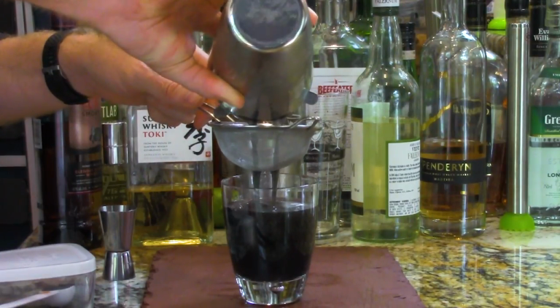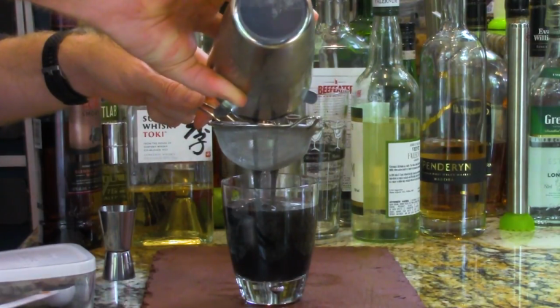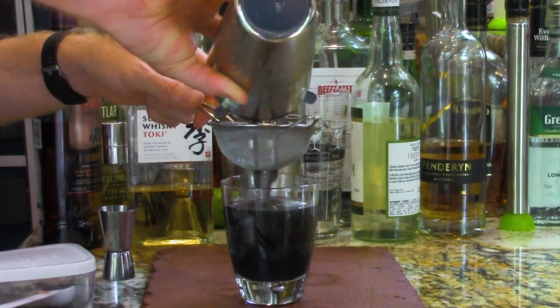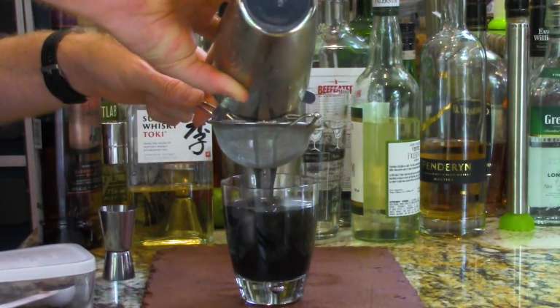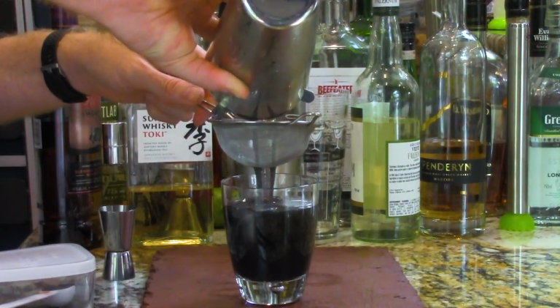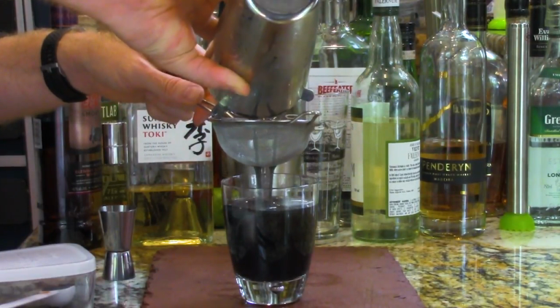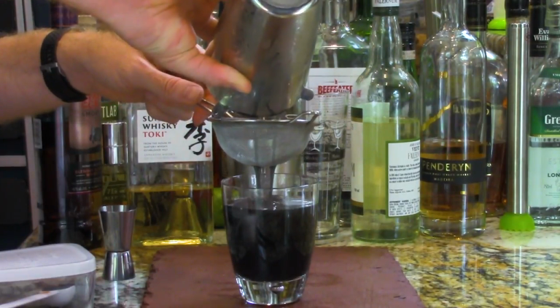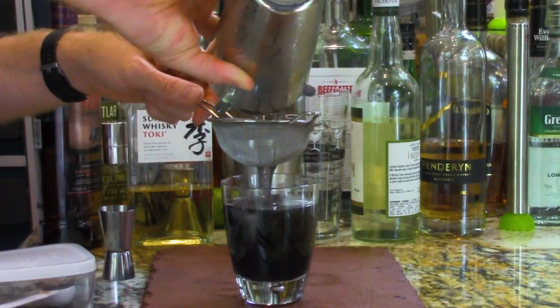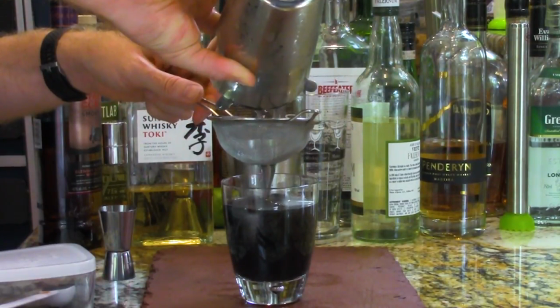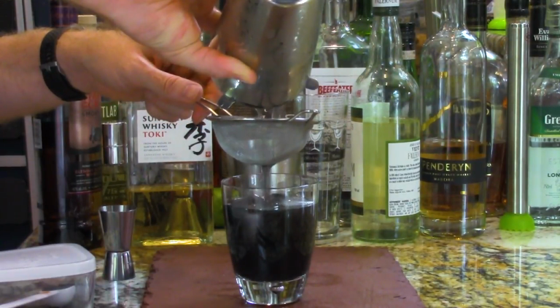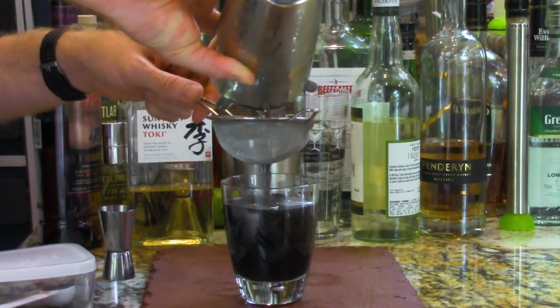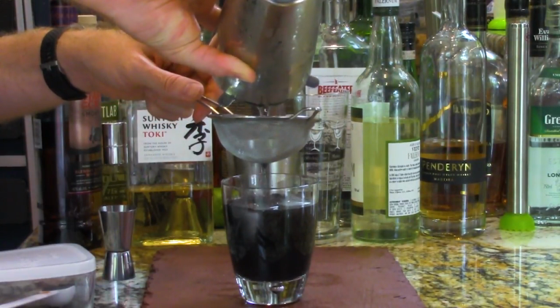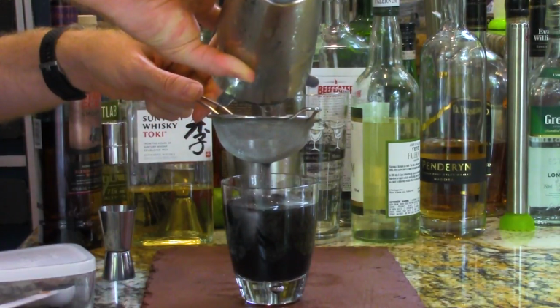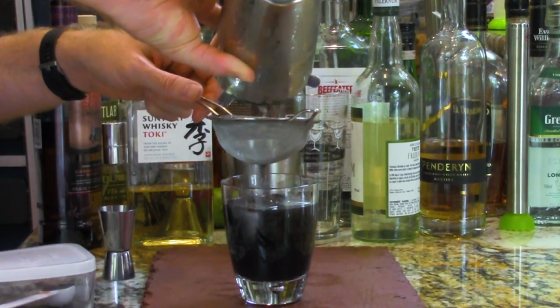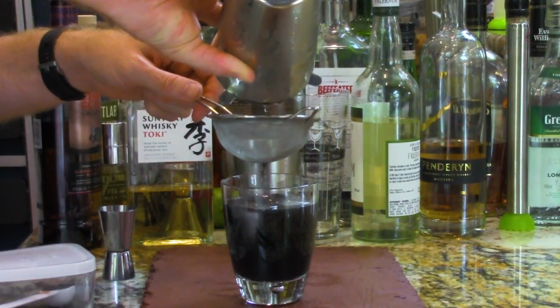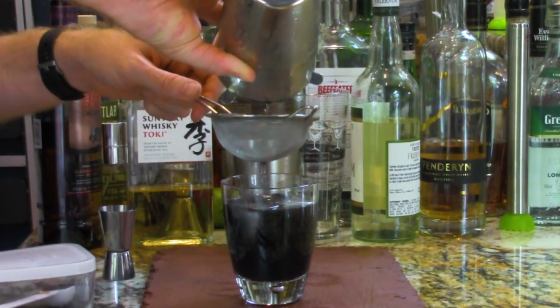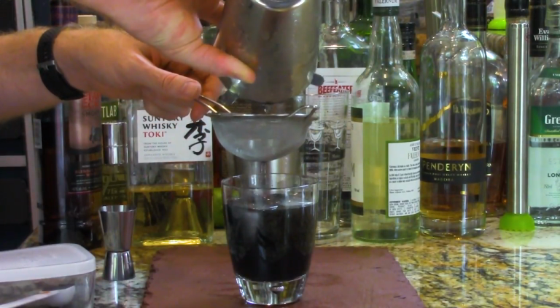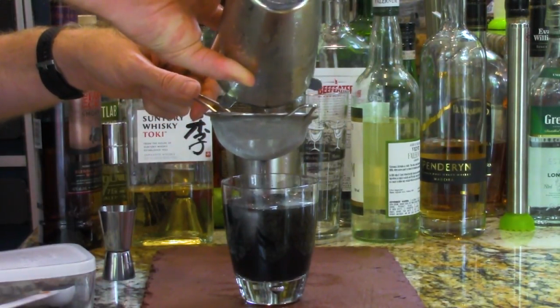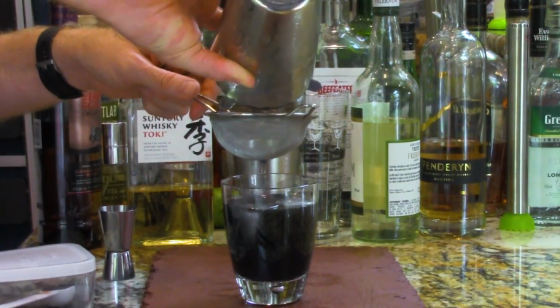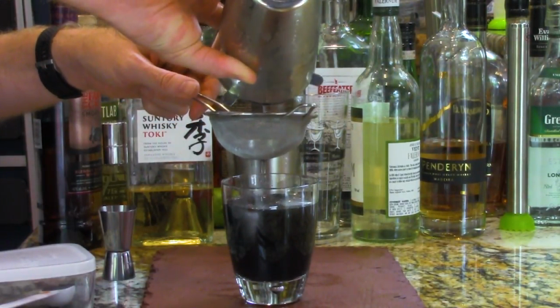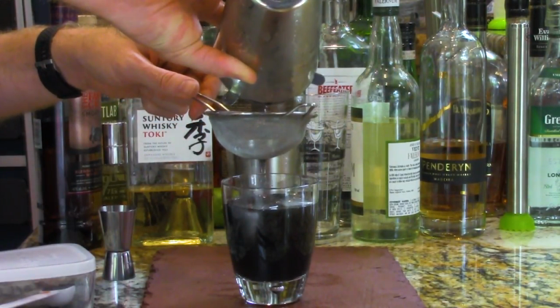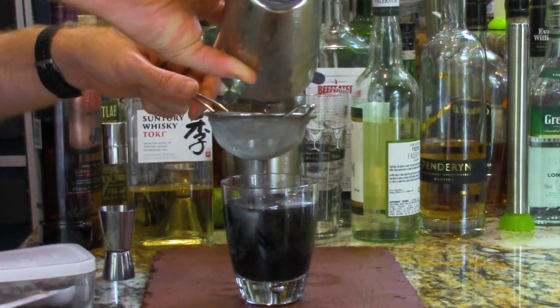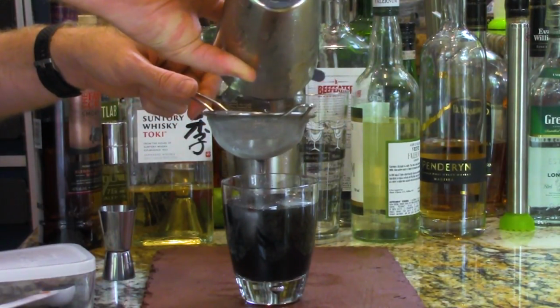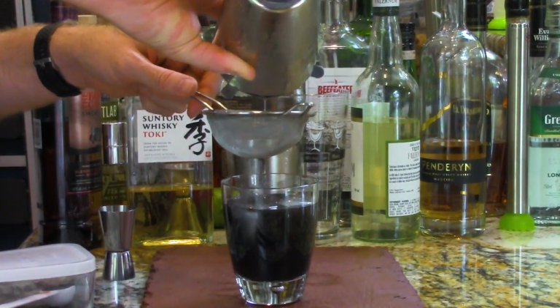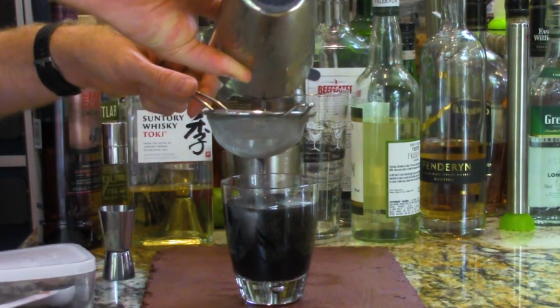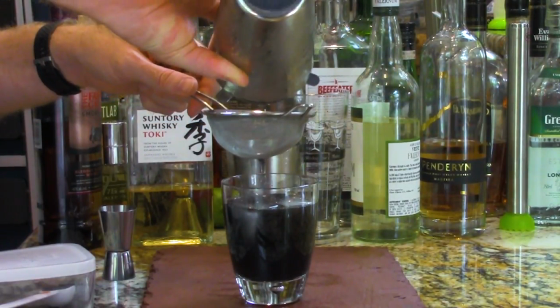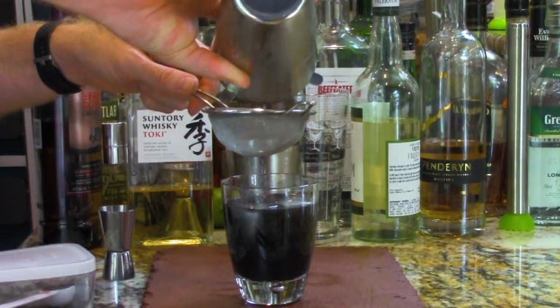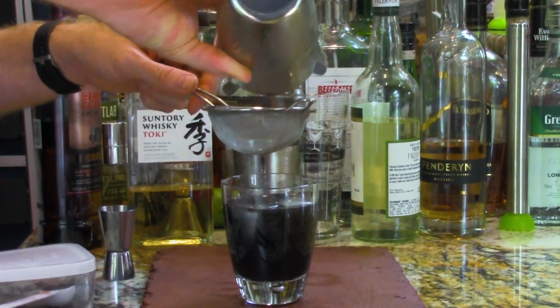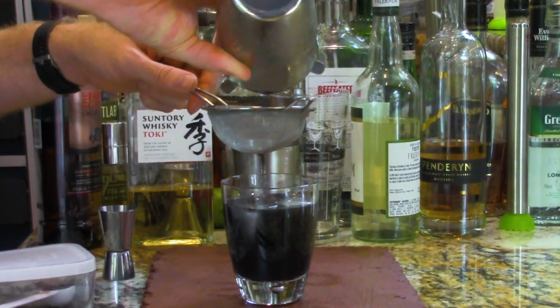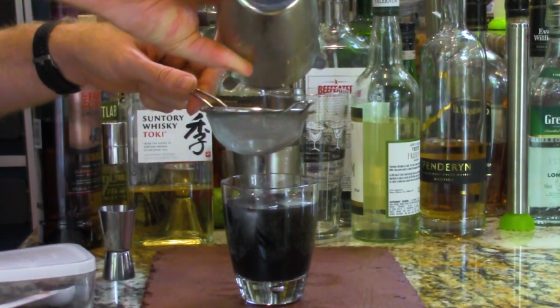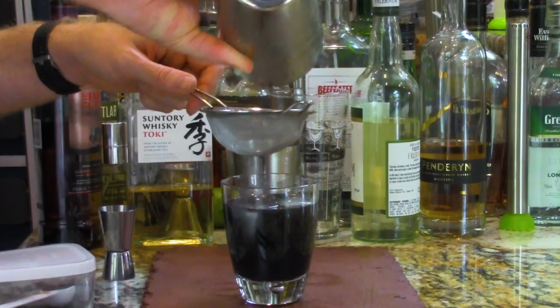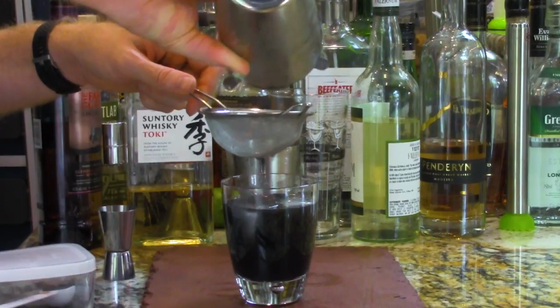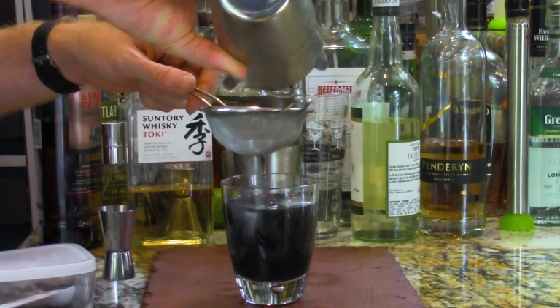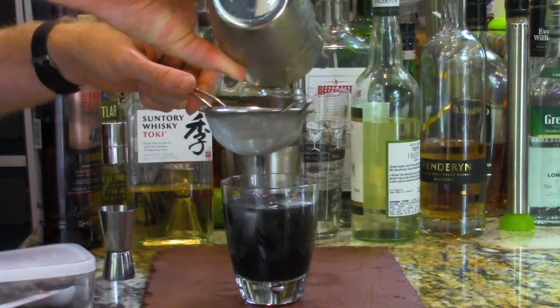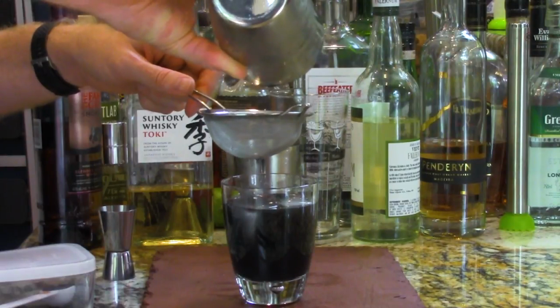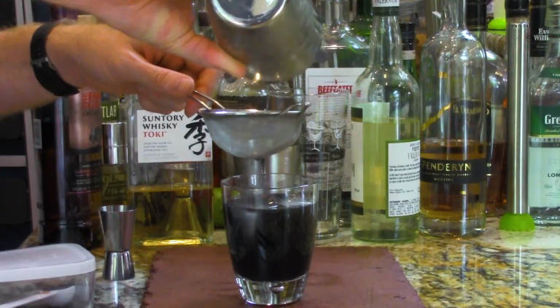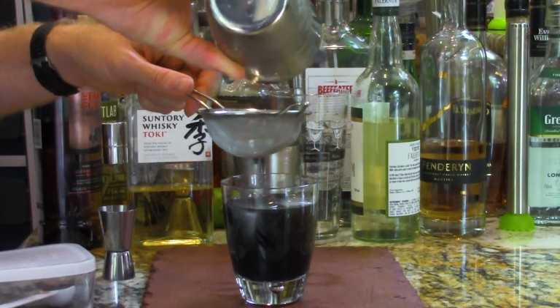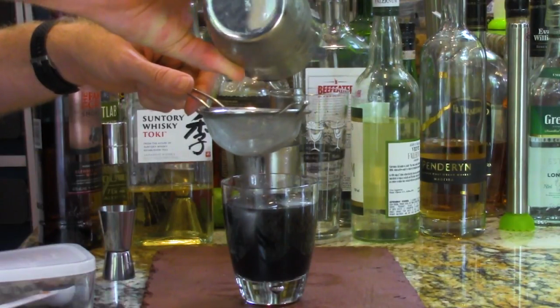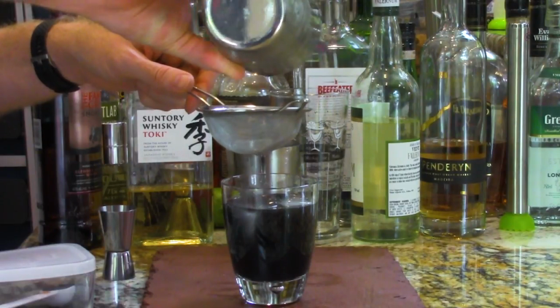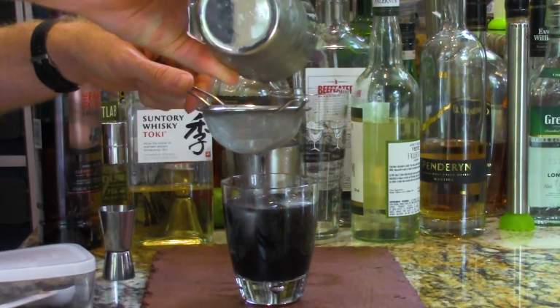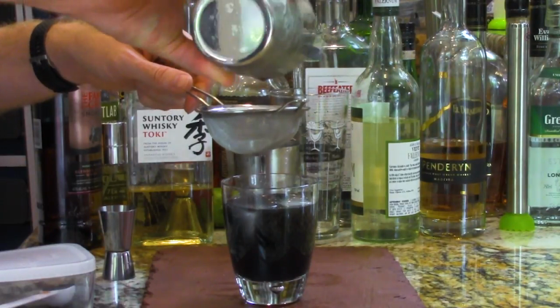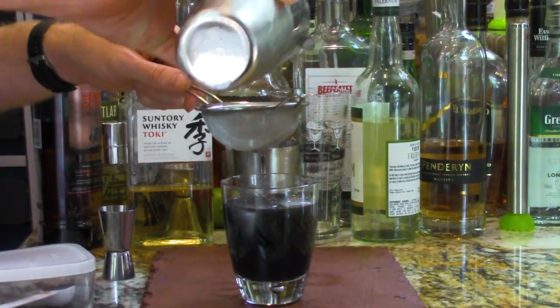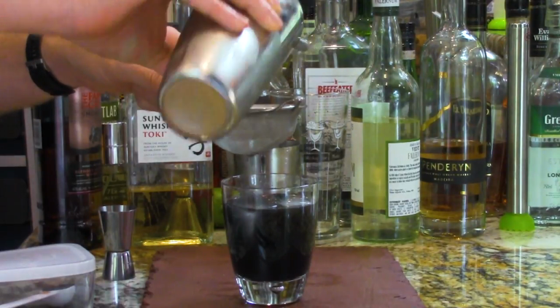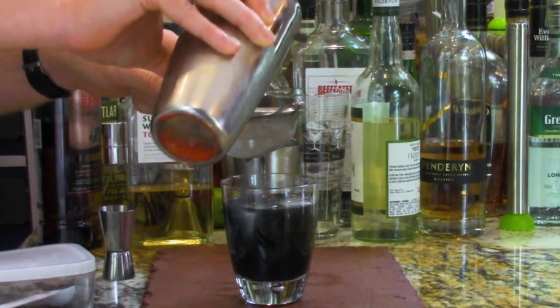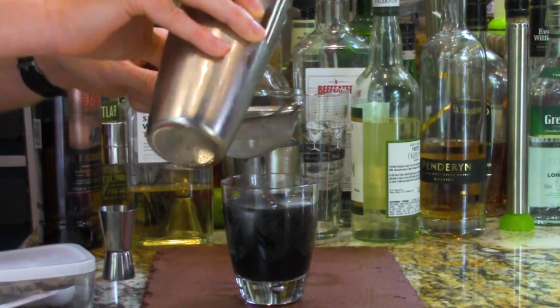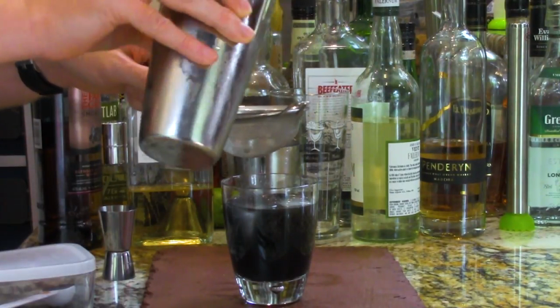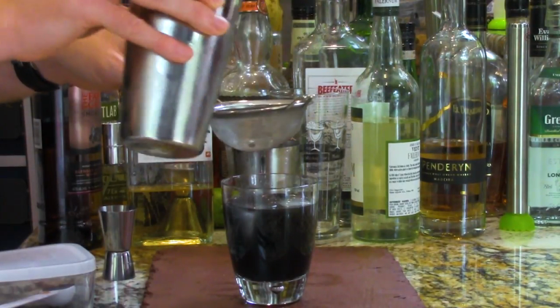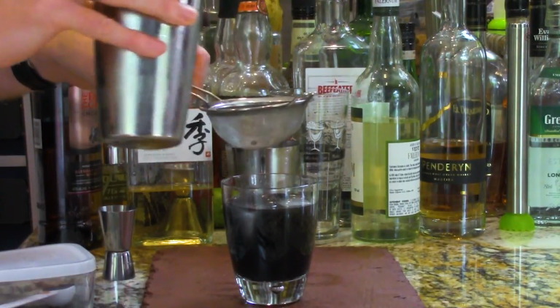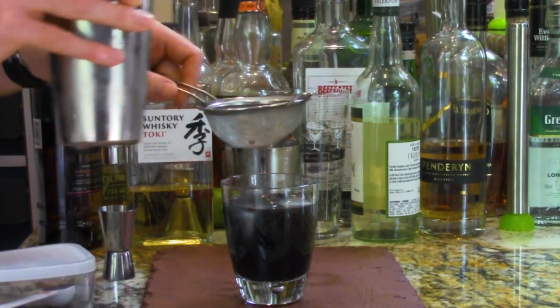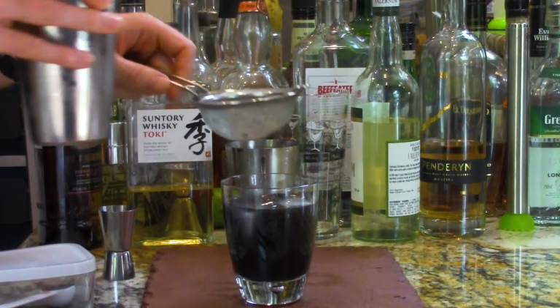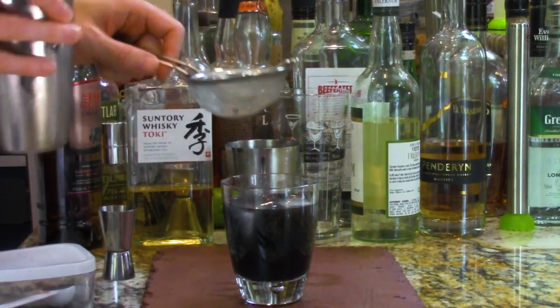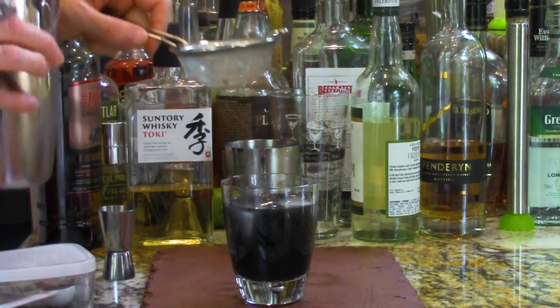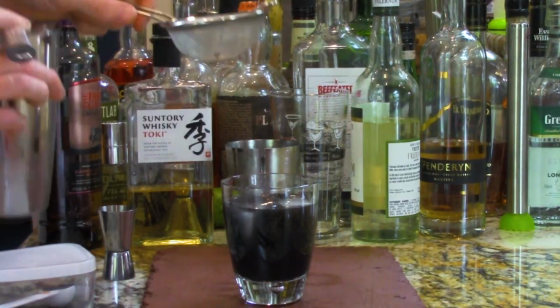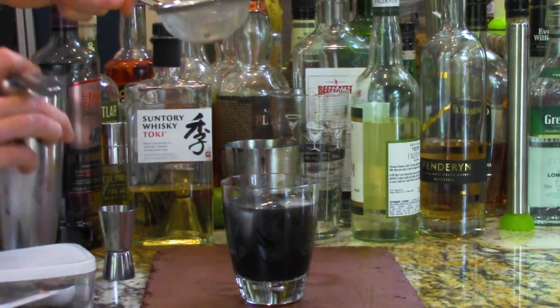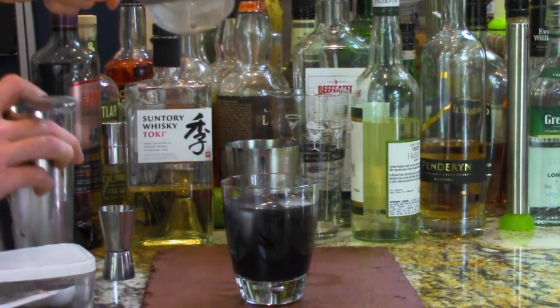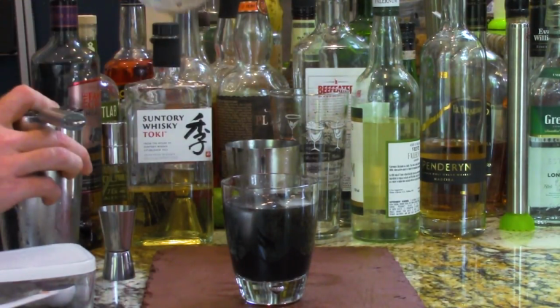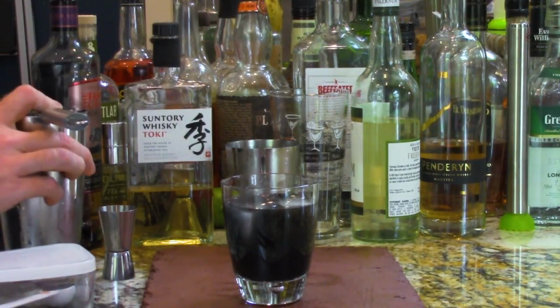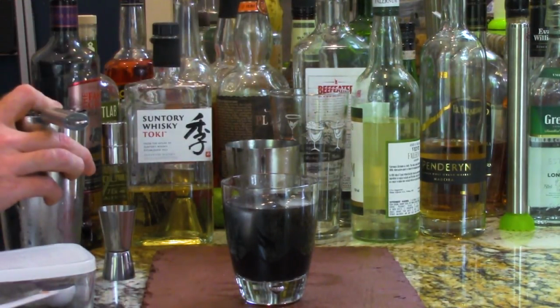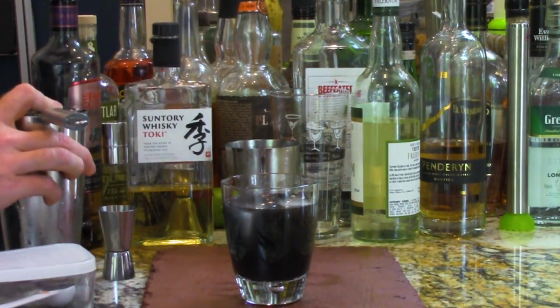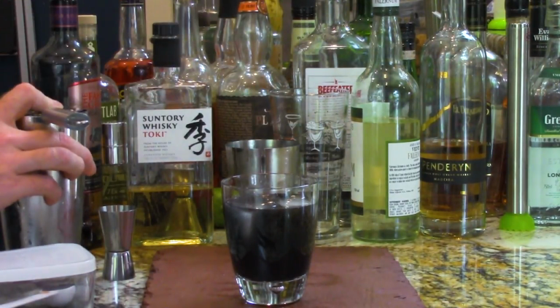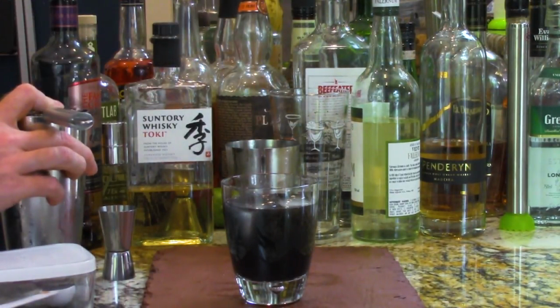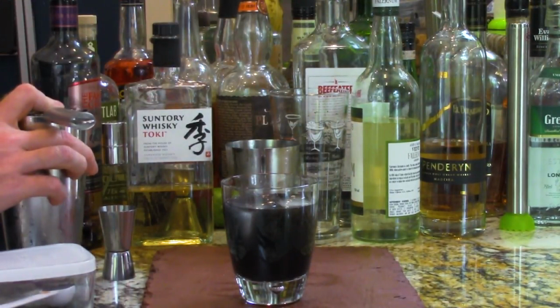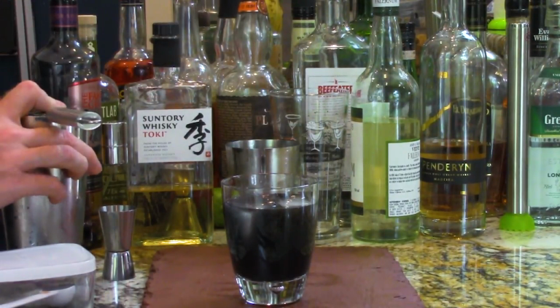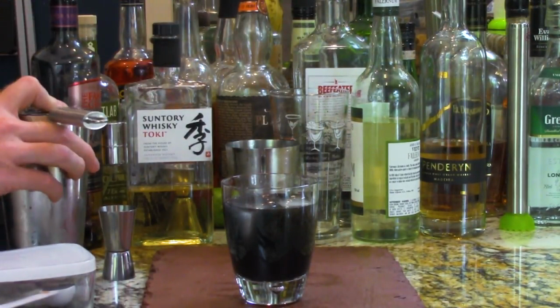Look at that inky blacky goodness. Now that's a drink that says Man in Black.